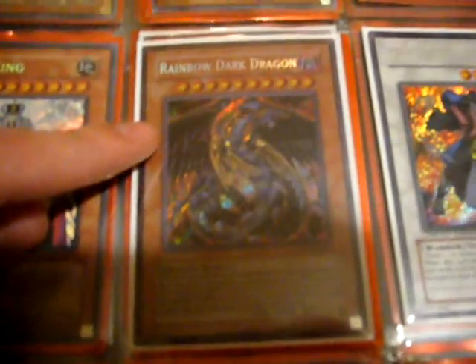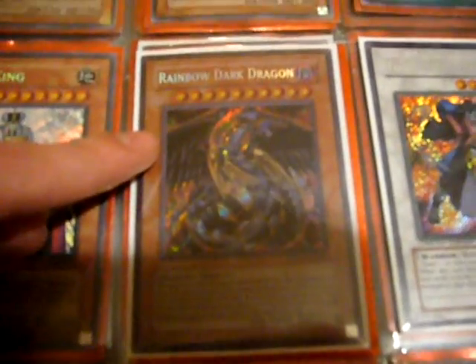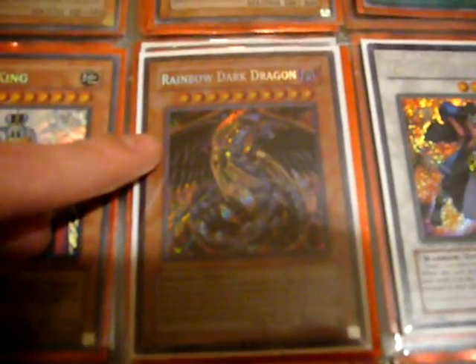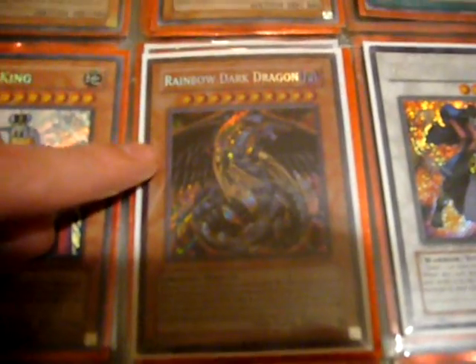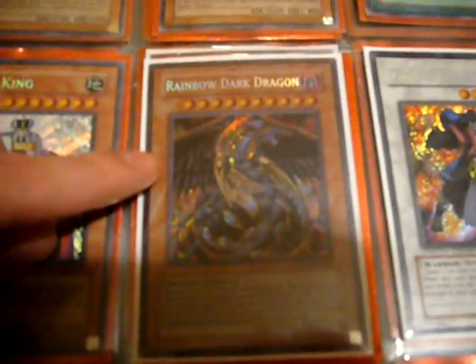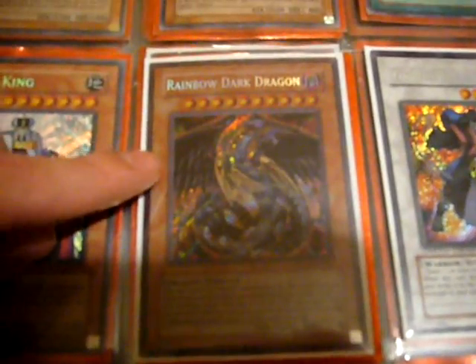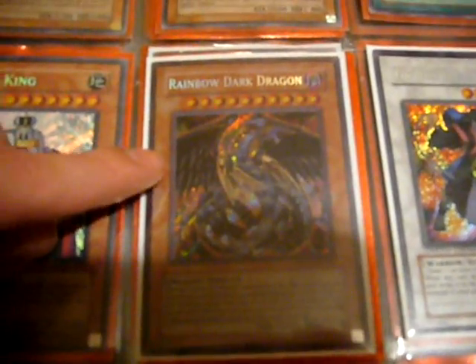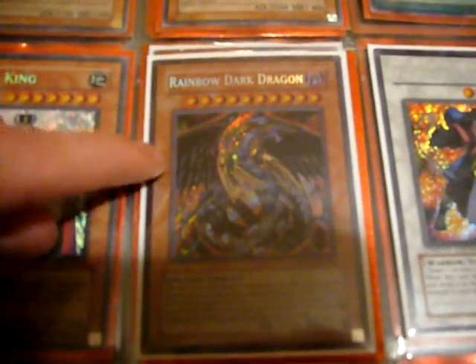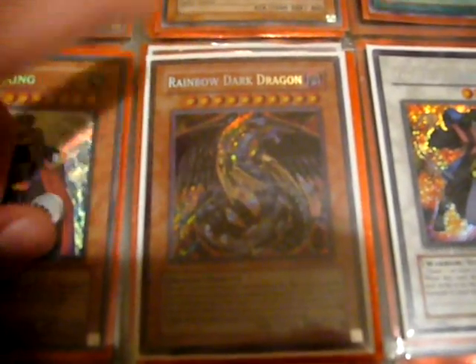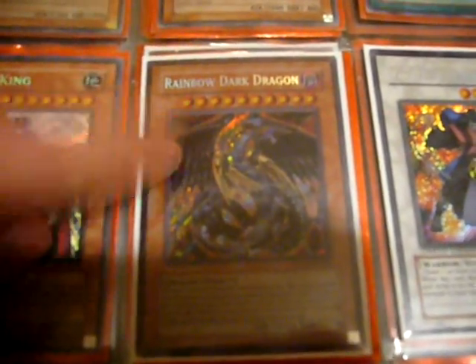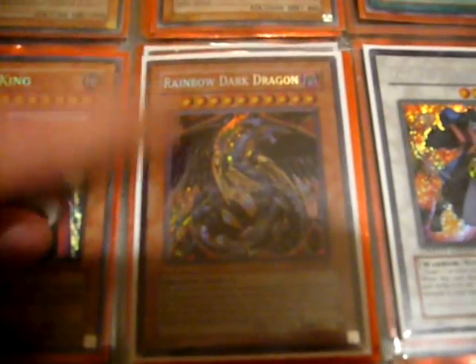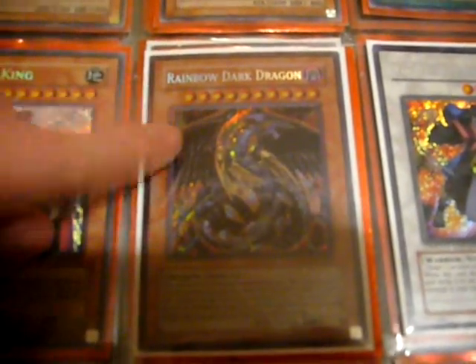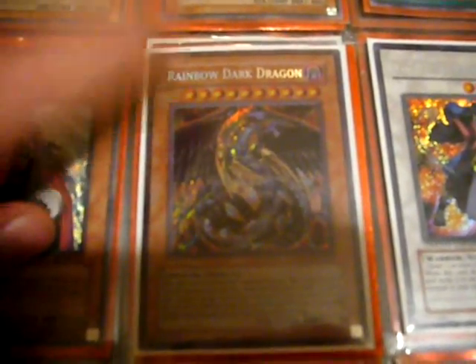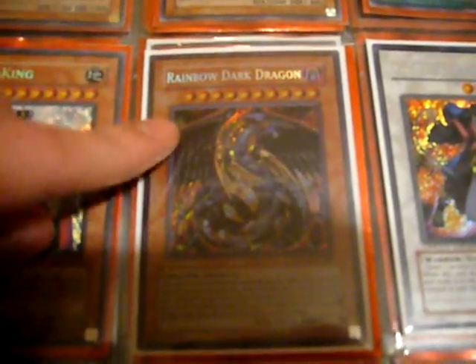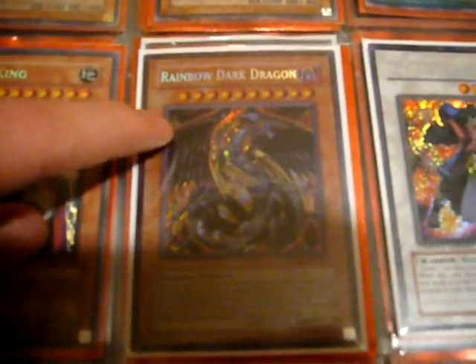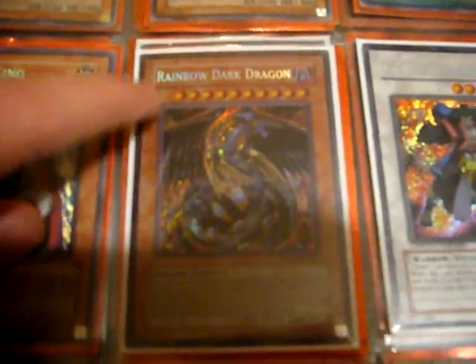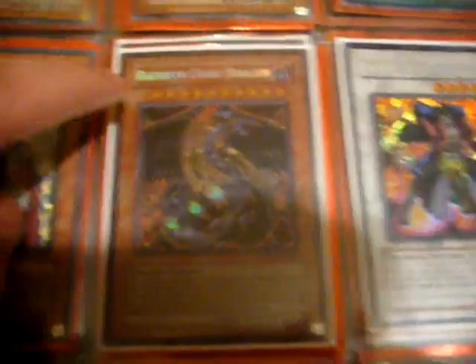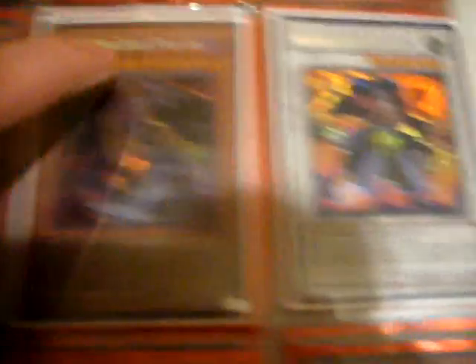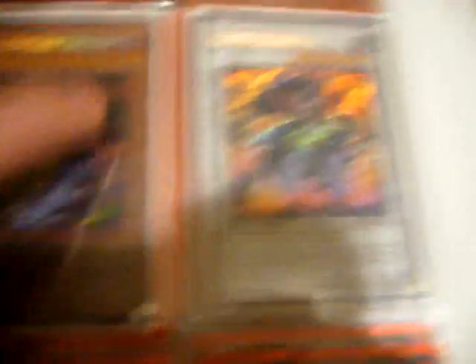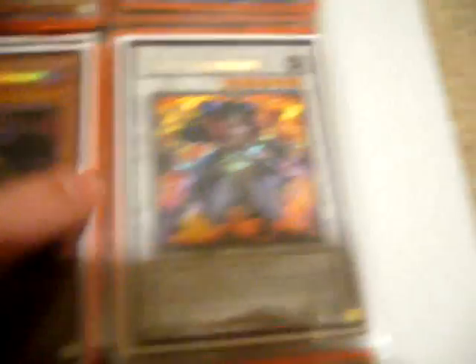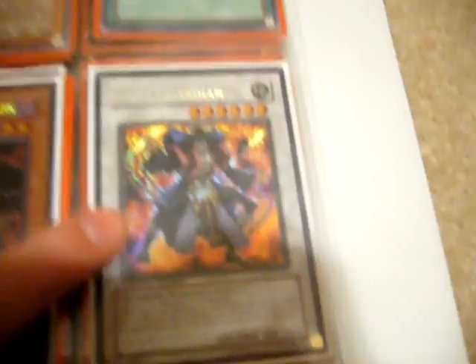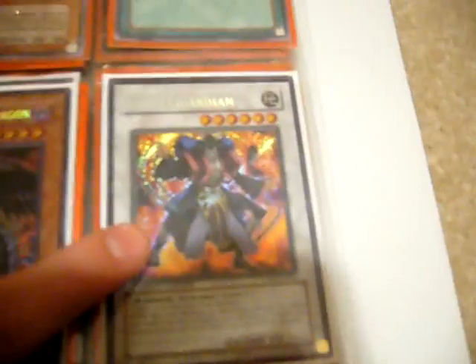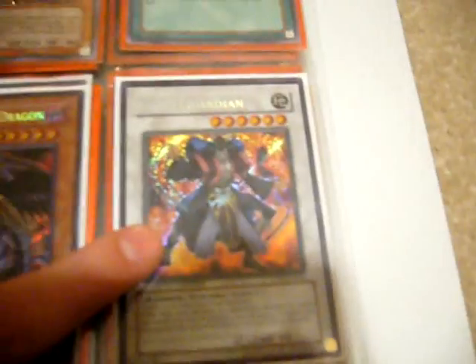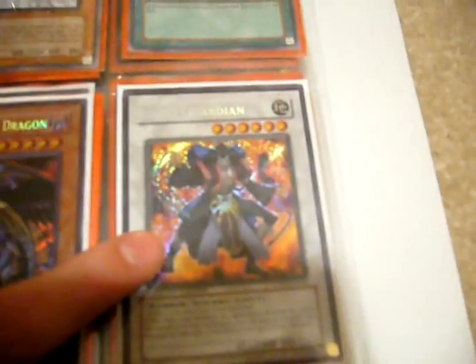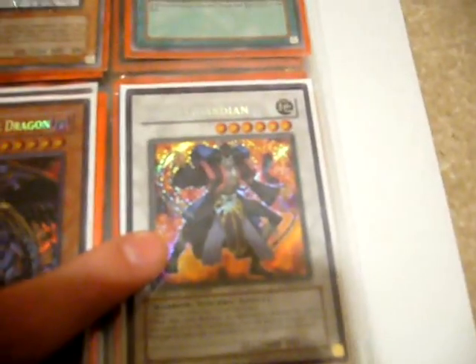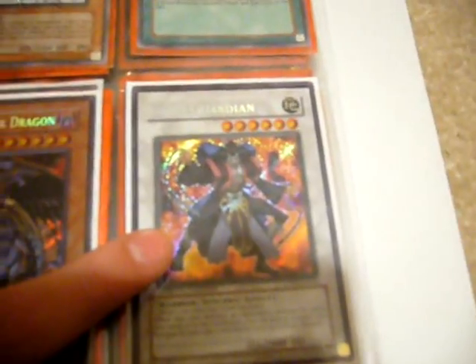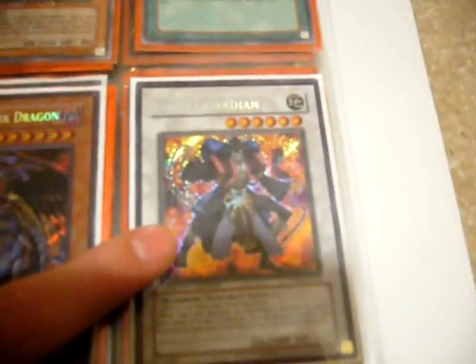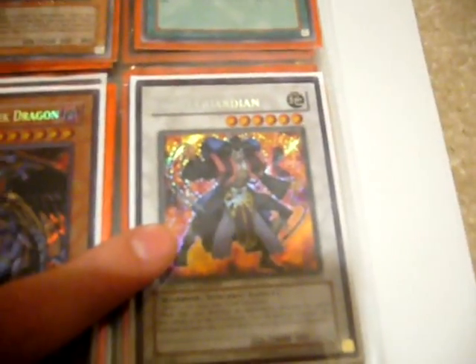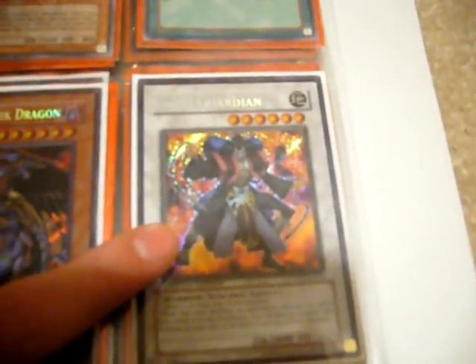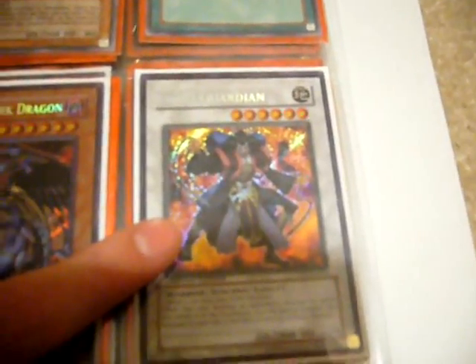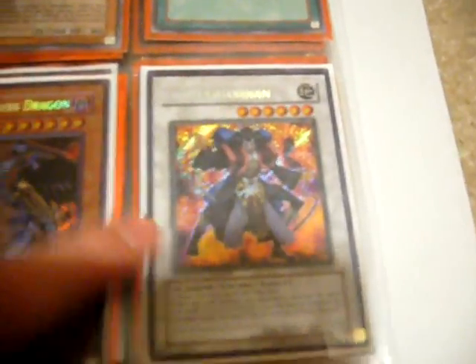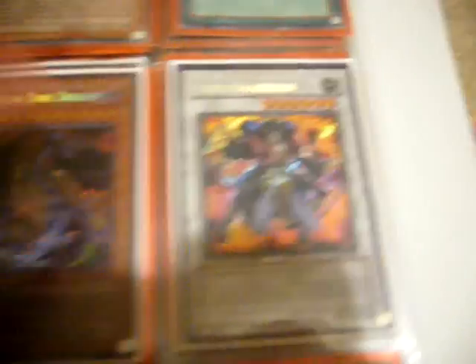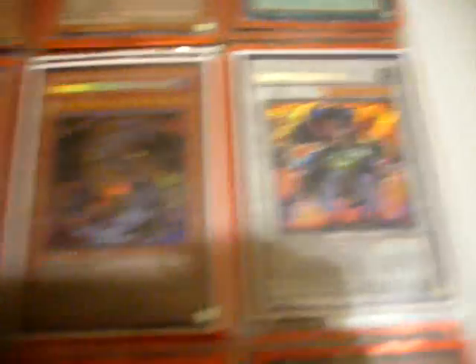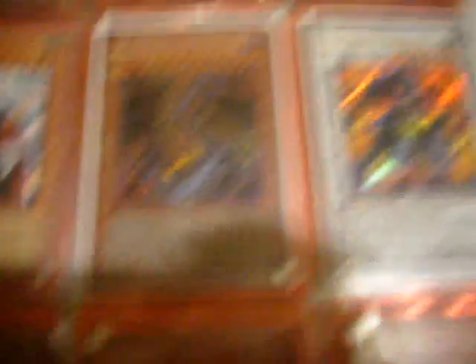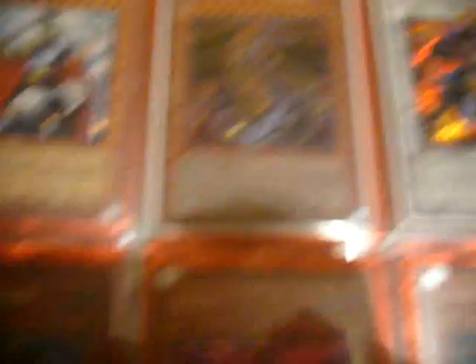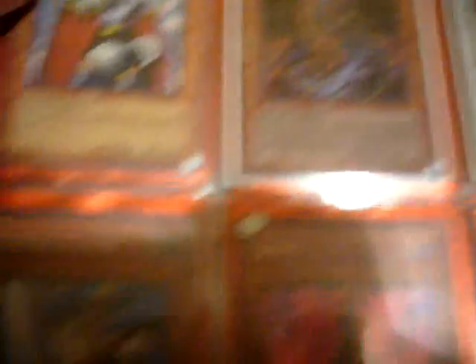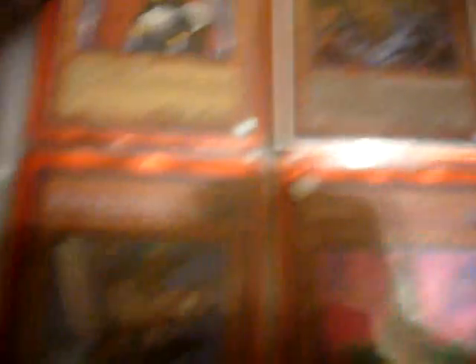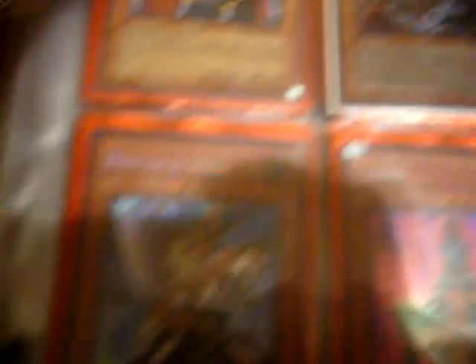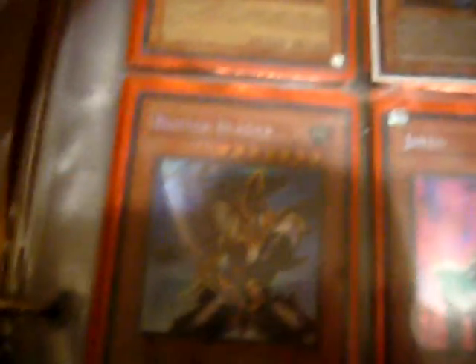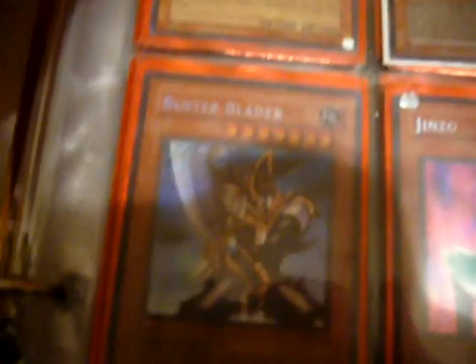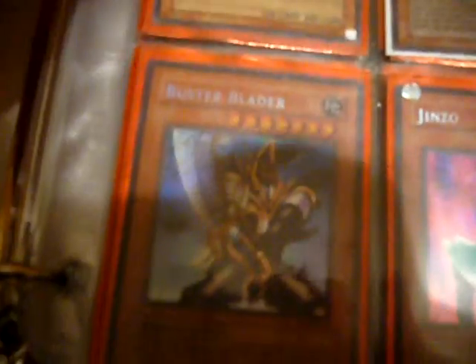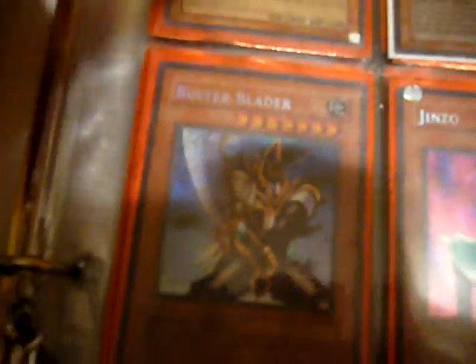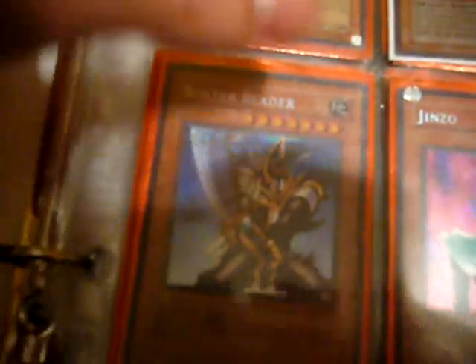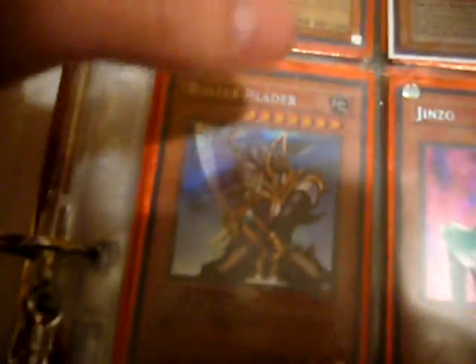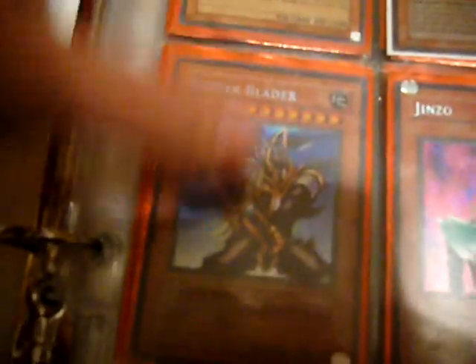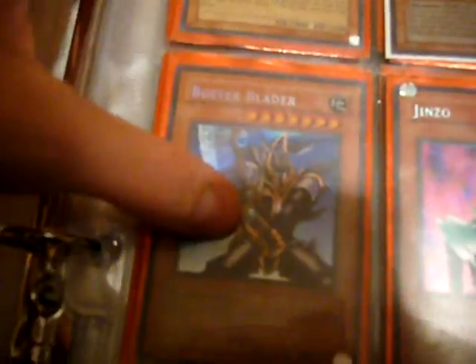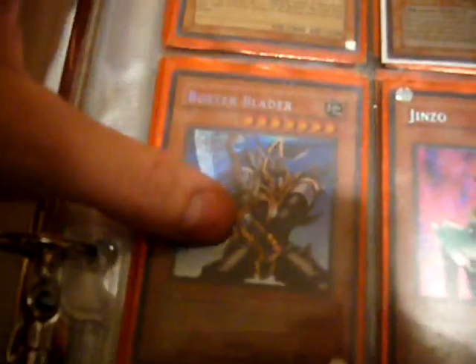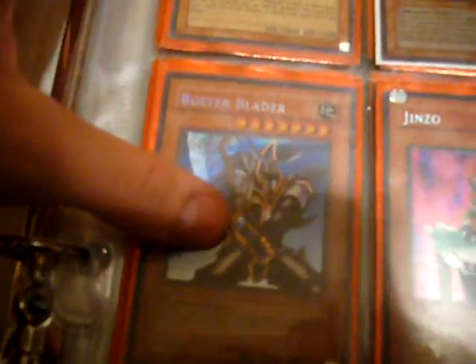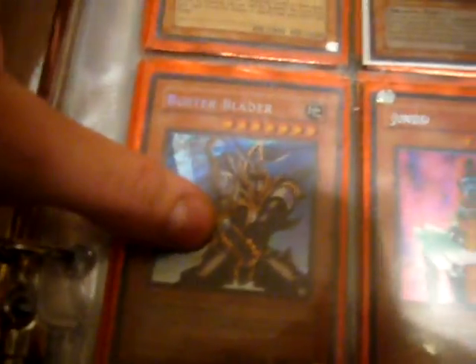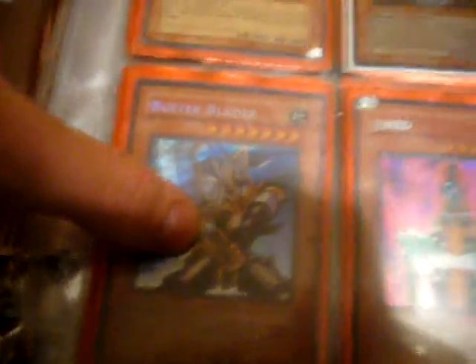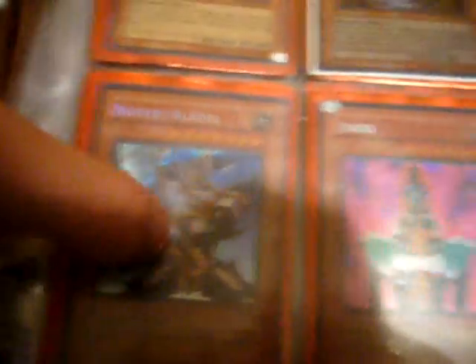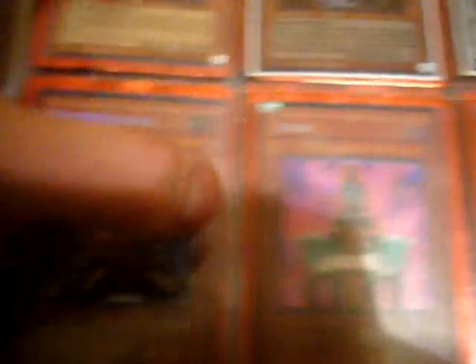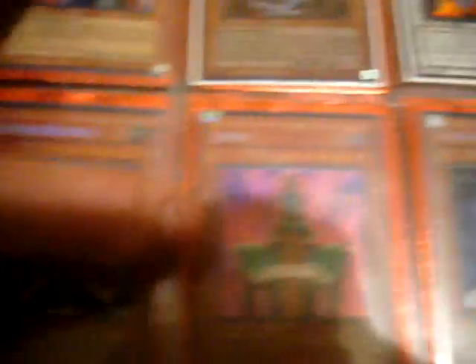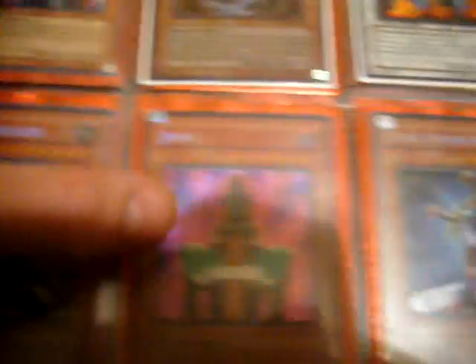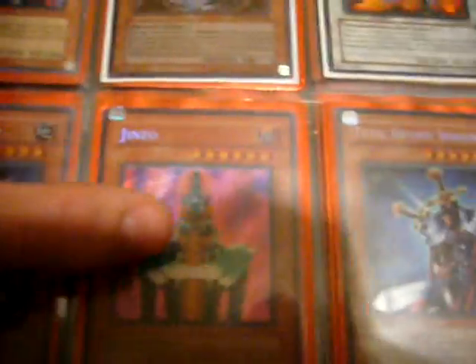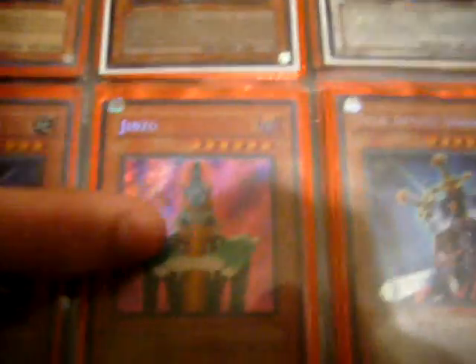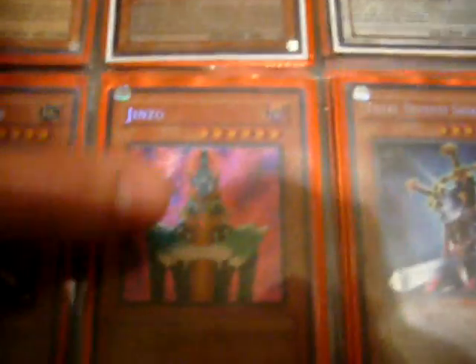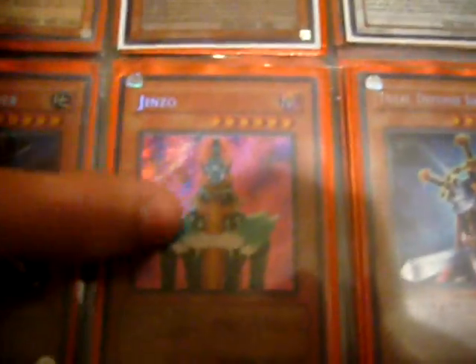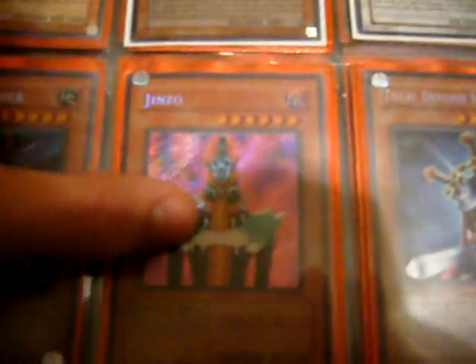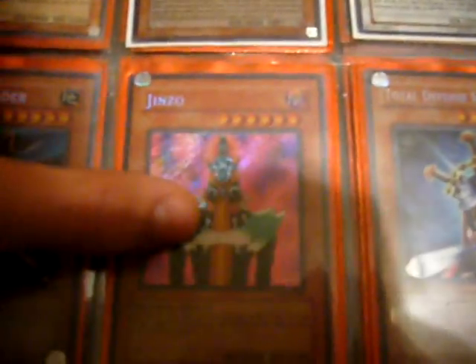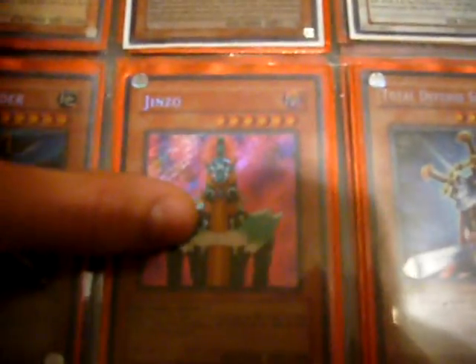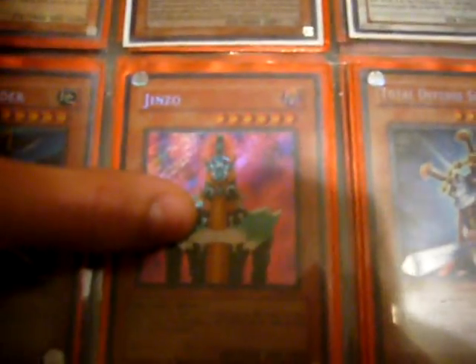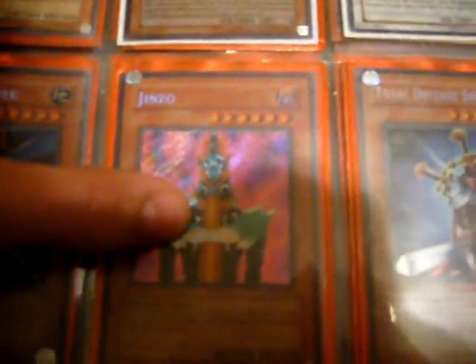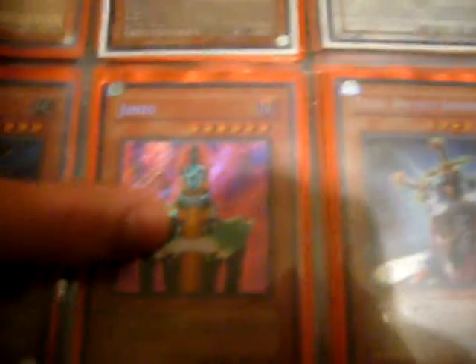Rainbow Dark Dragon from Phantom Chaos. That's a tin Goyo. Tin Buster Blader. Tin Jinzo.